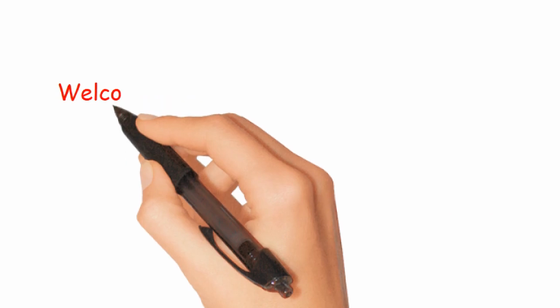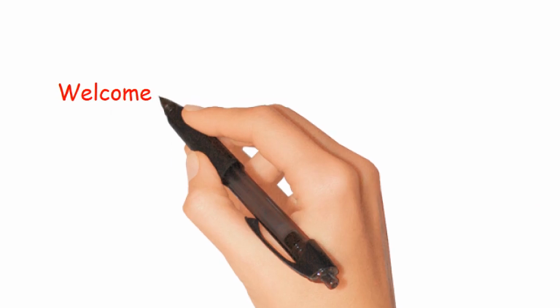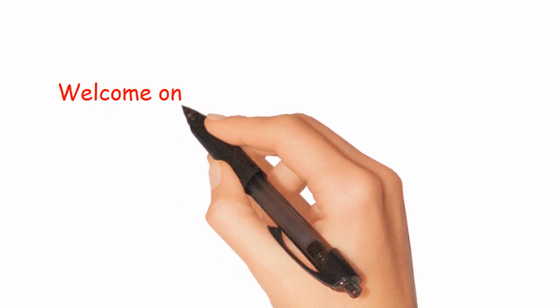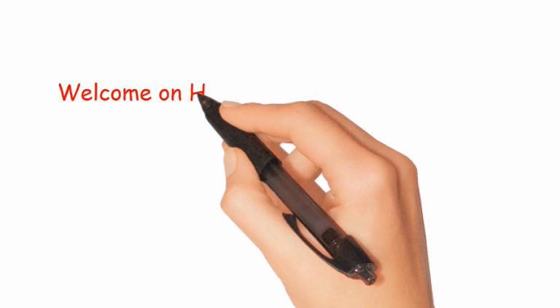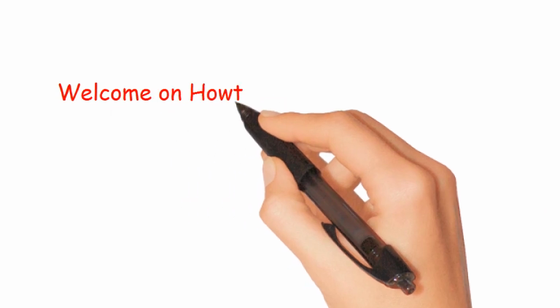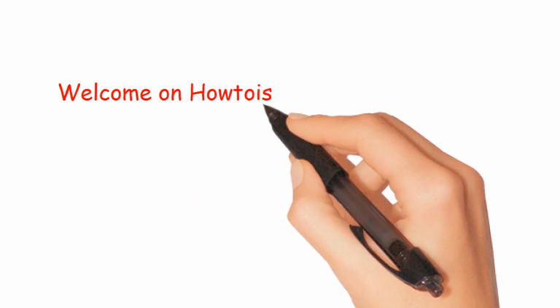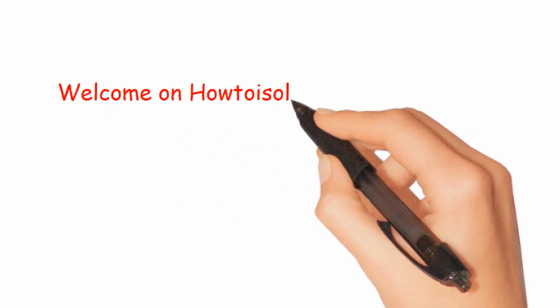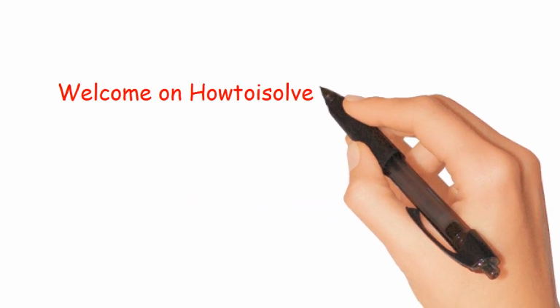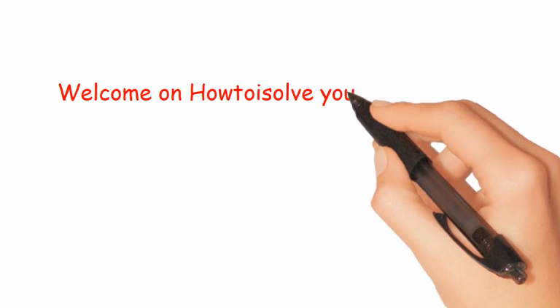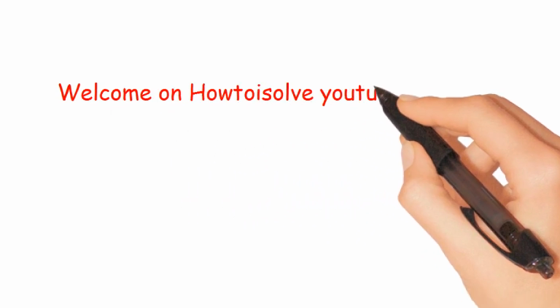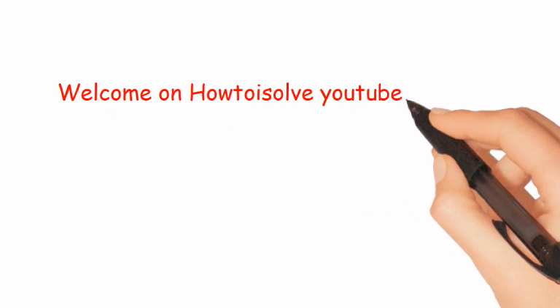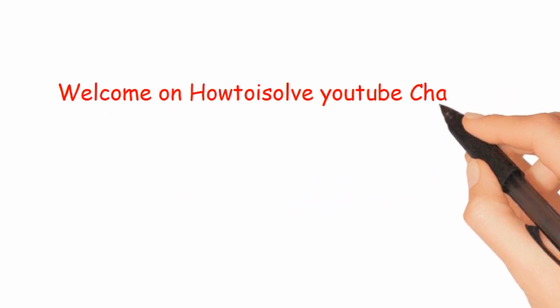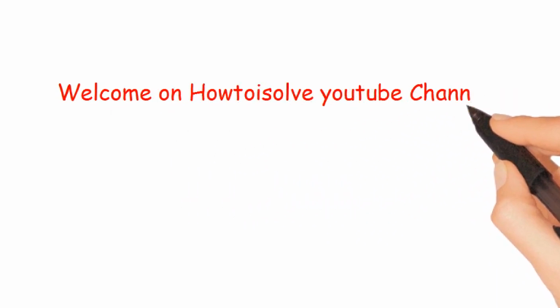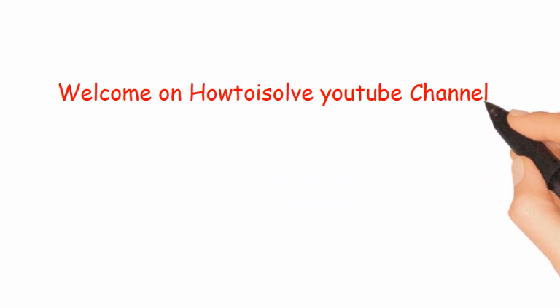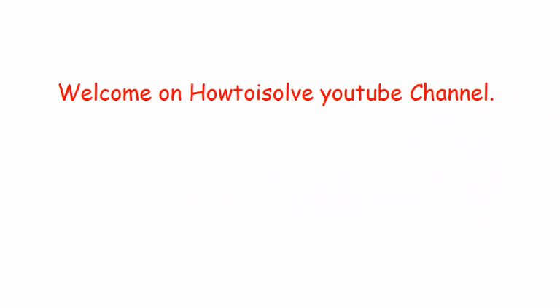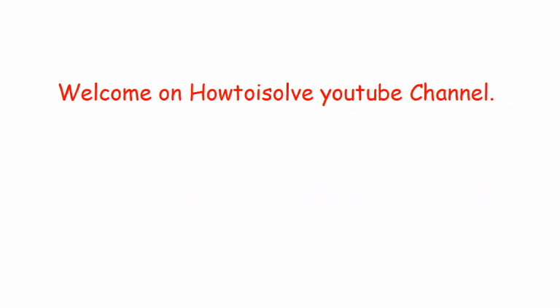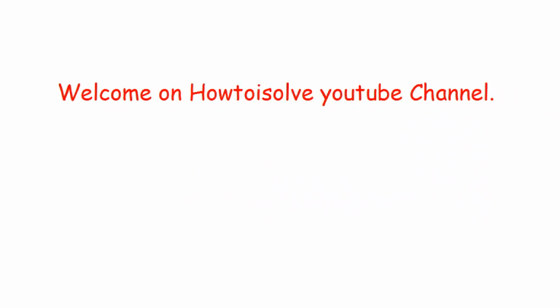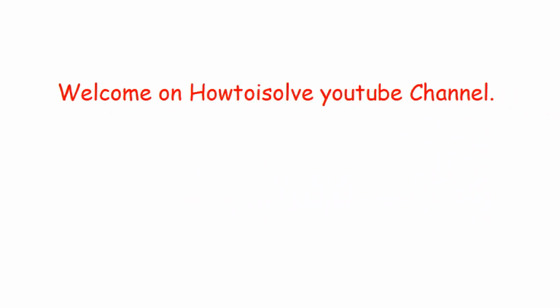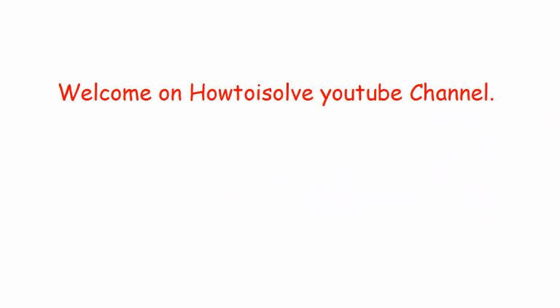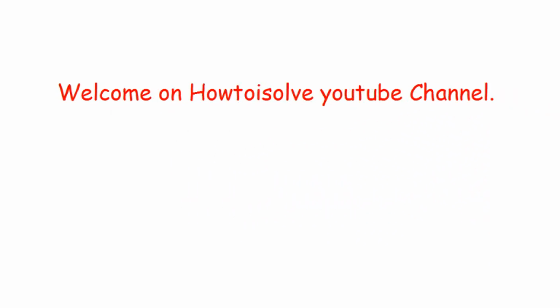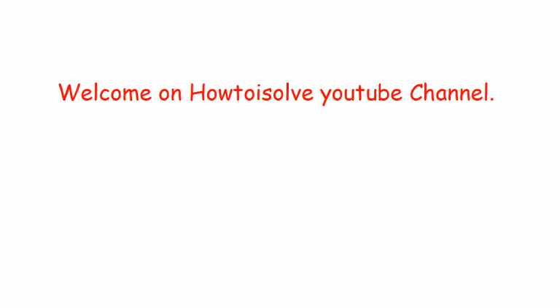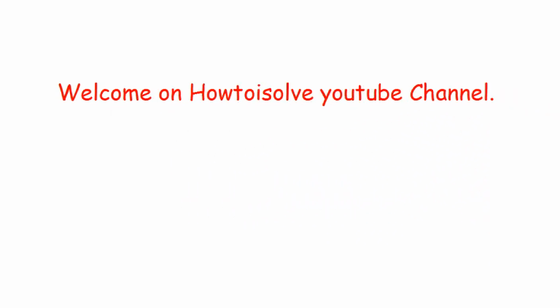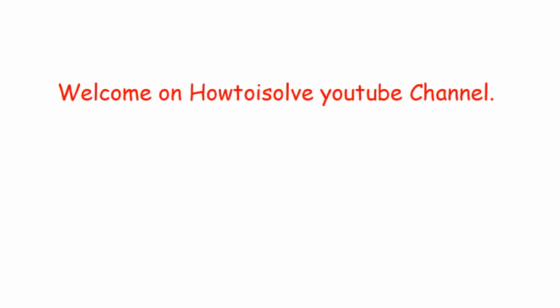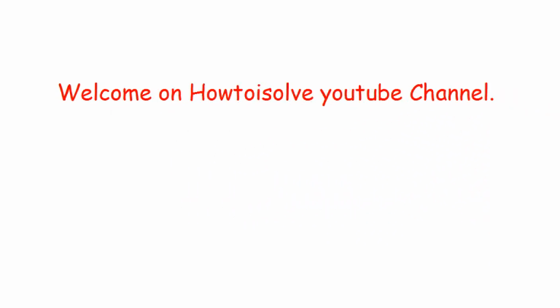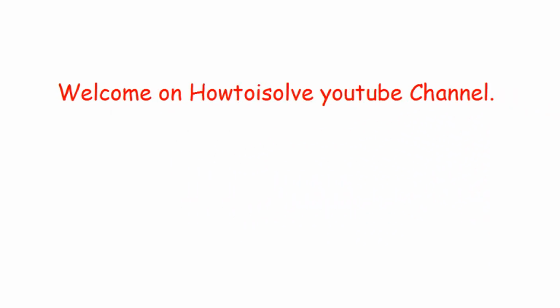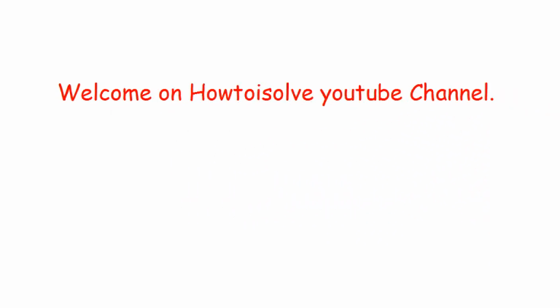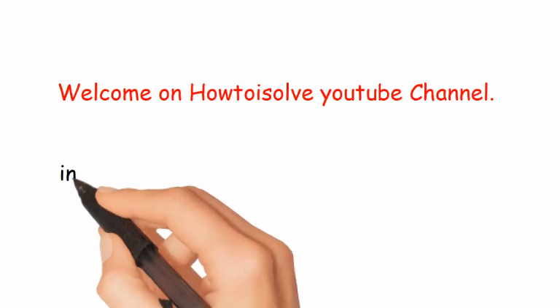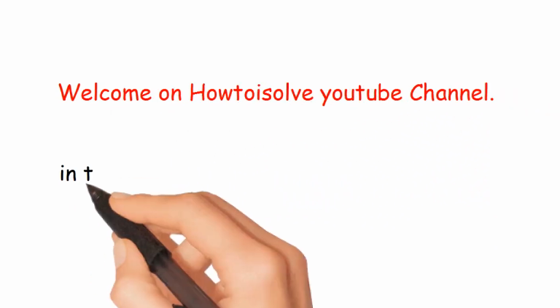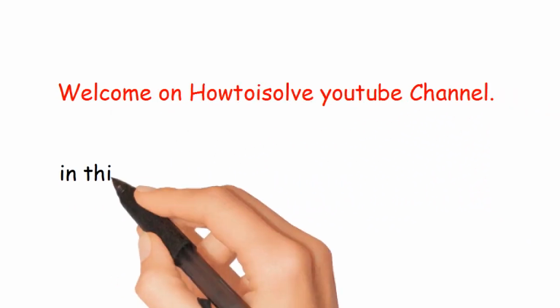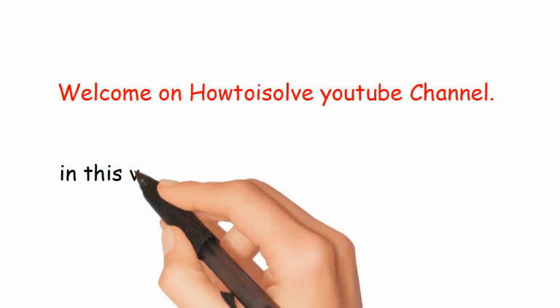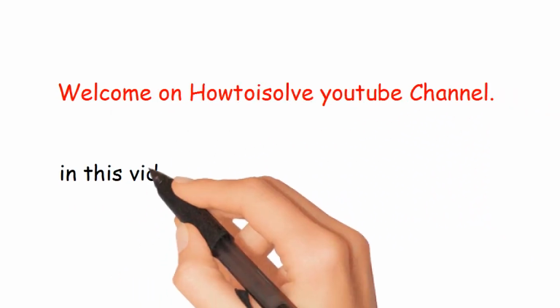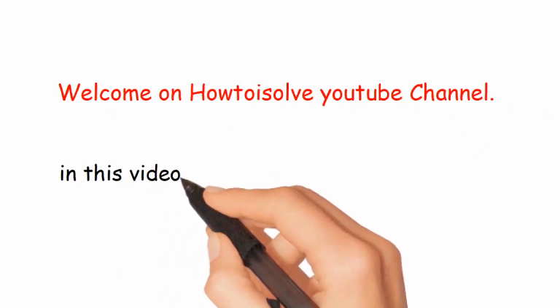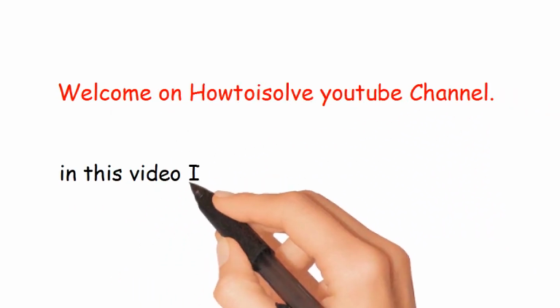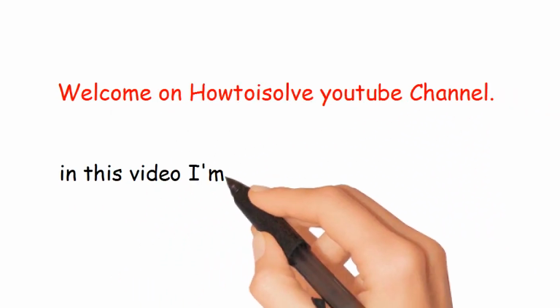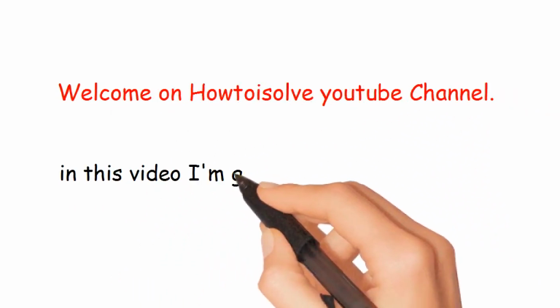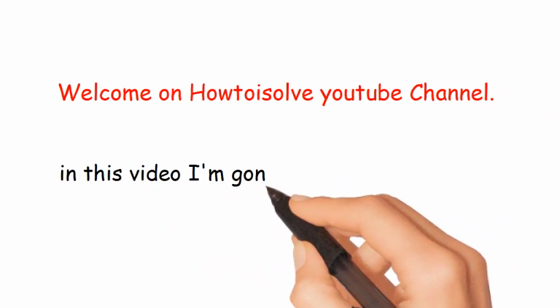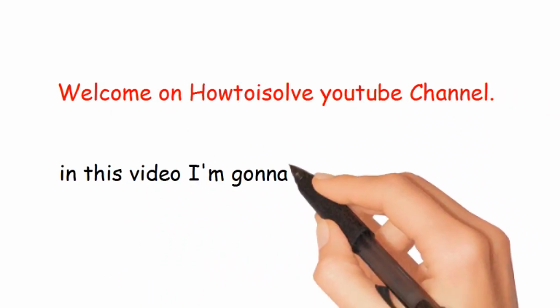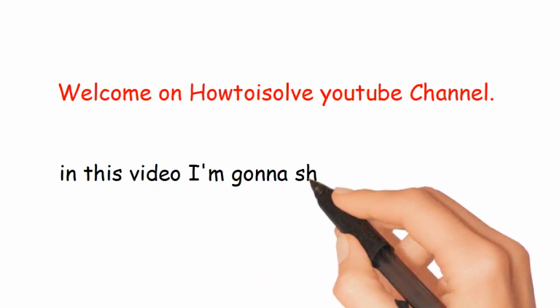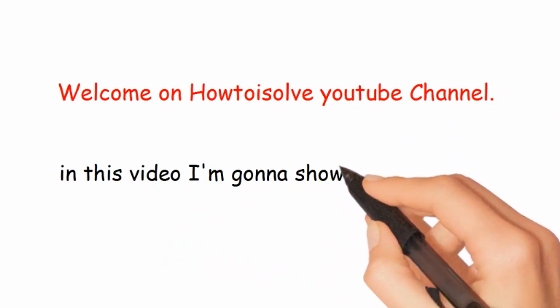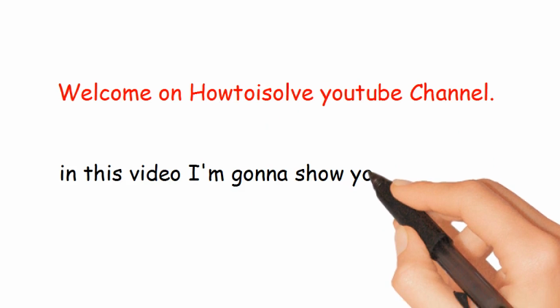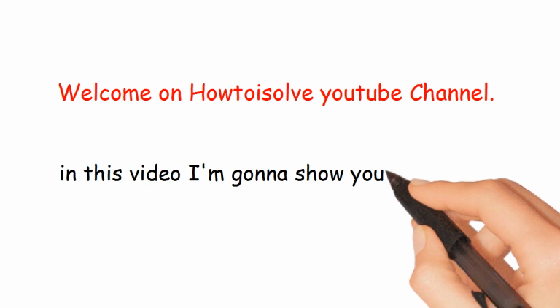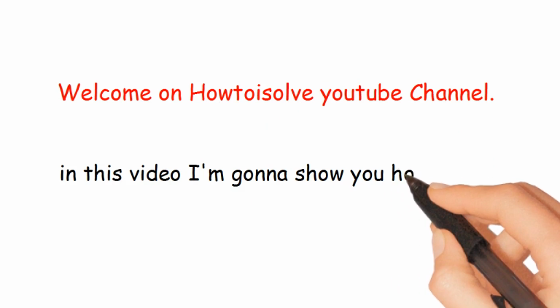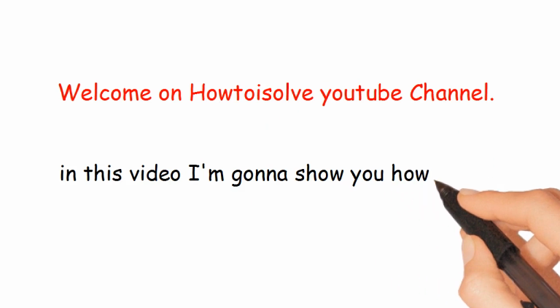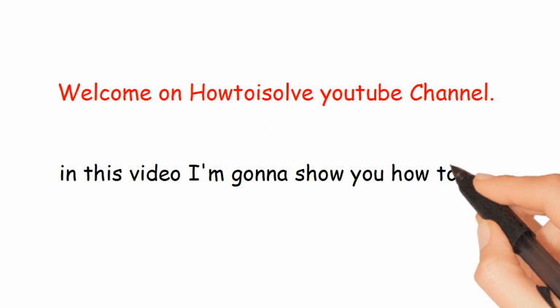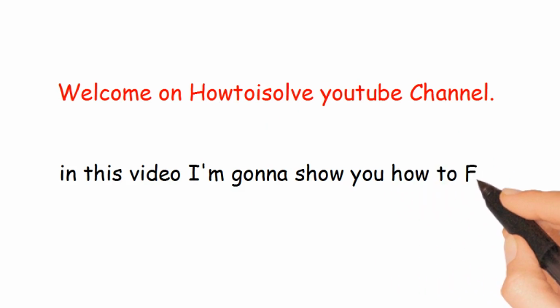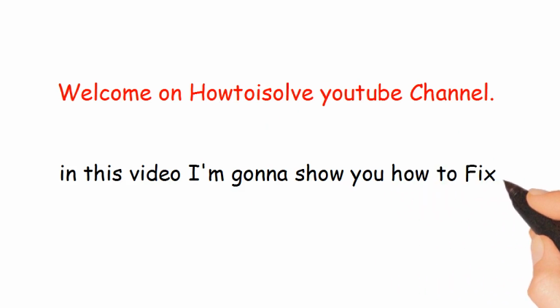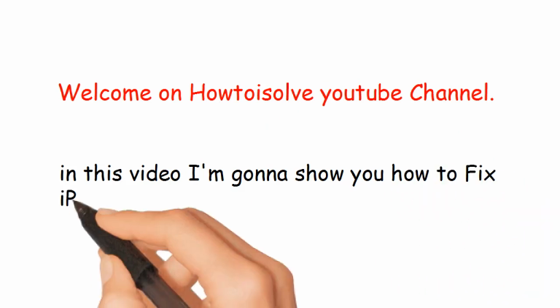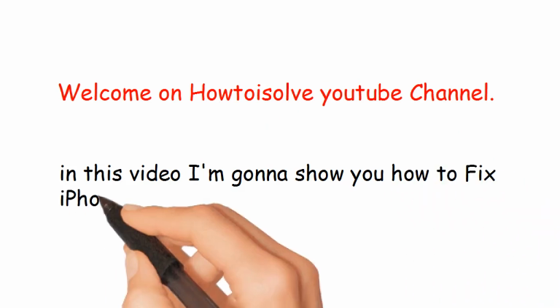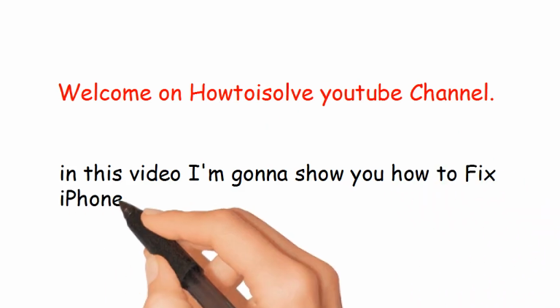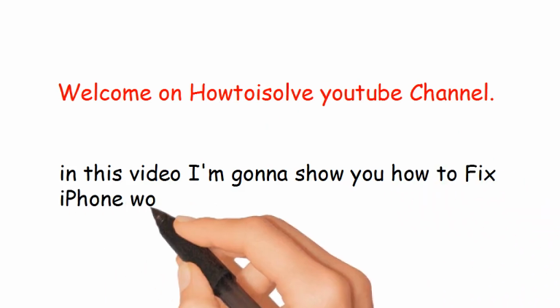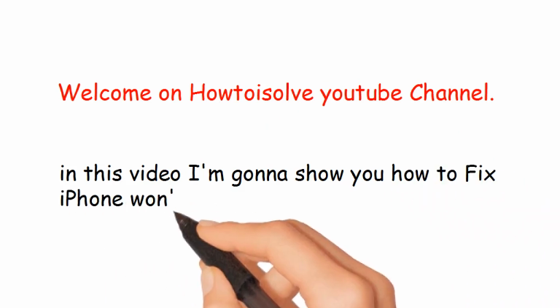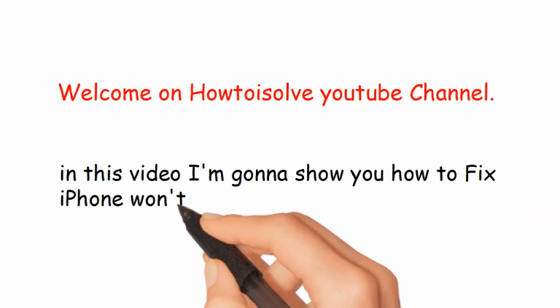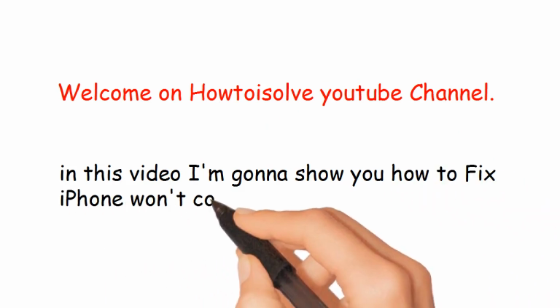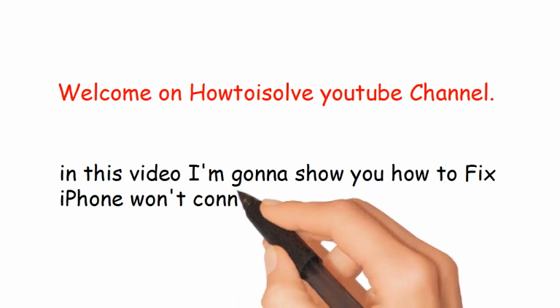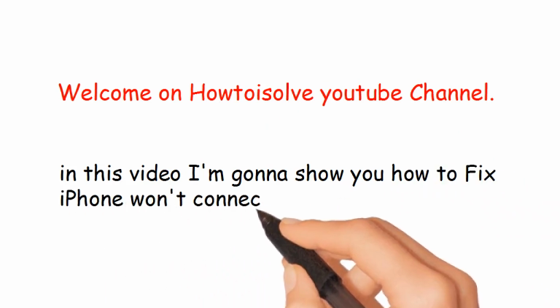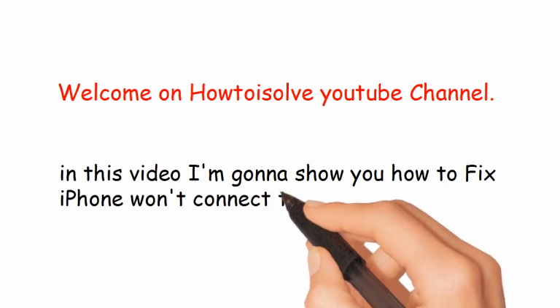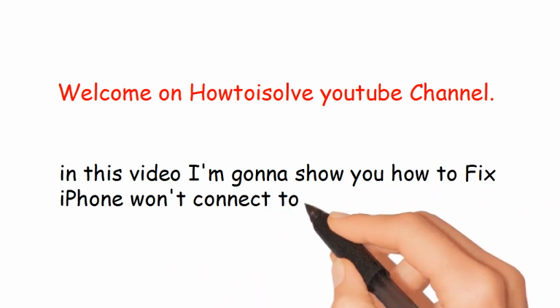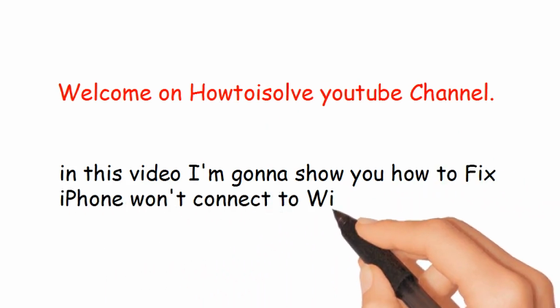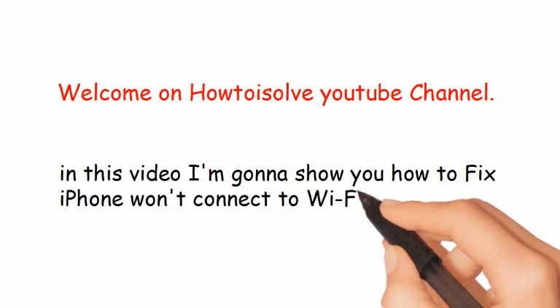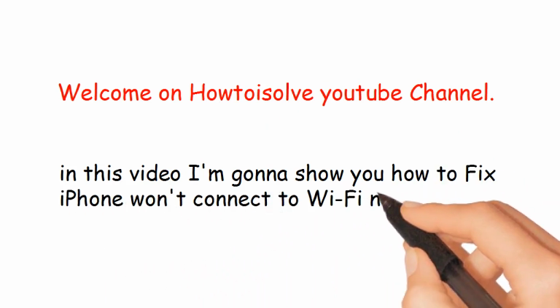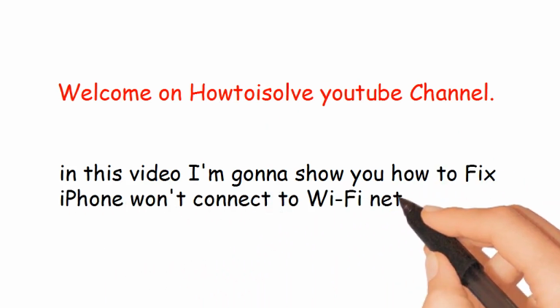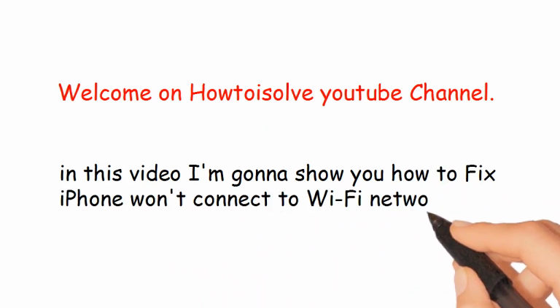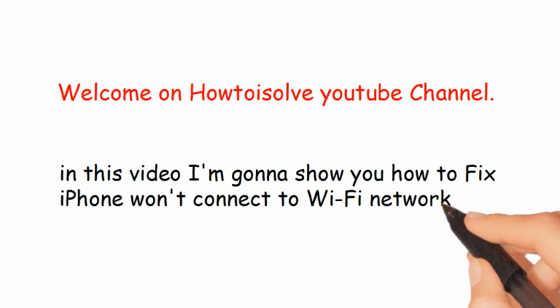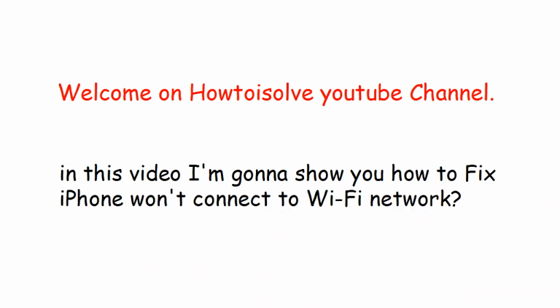Welcome to the How to Assolve YouTube channel. In this video I'm gonna show you how to fix iPhone won't connect to Wi-Fi network.